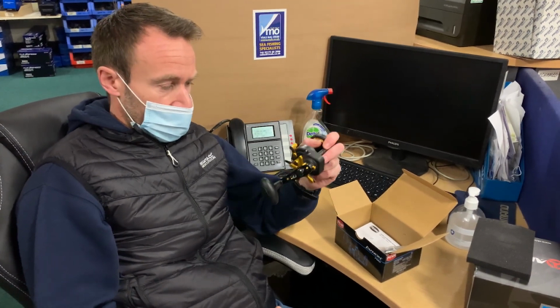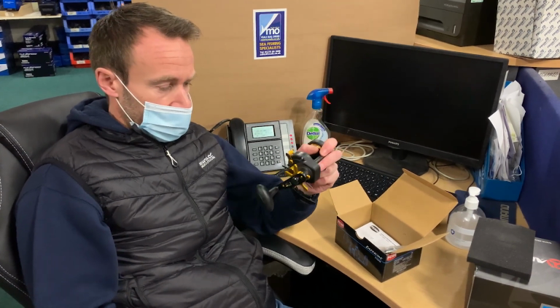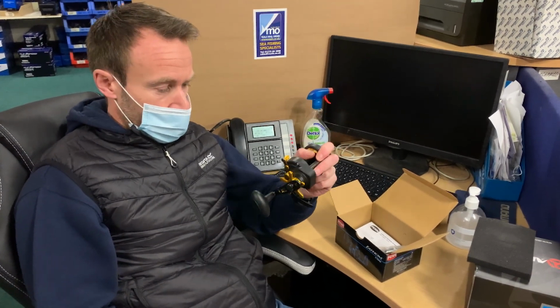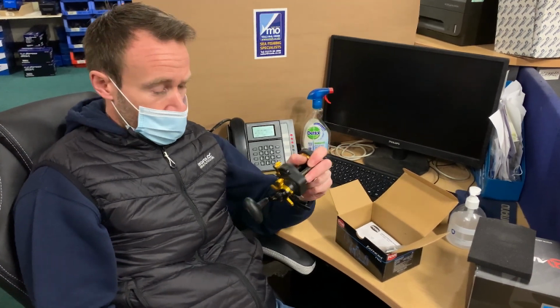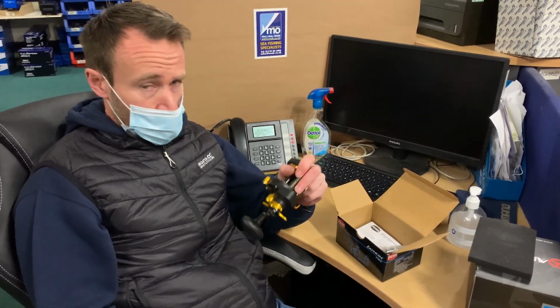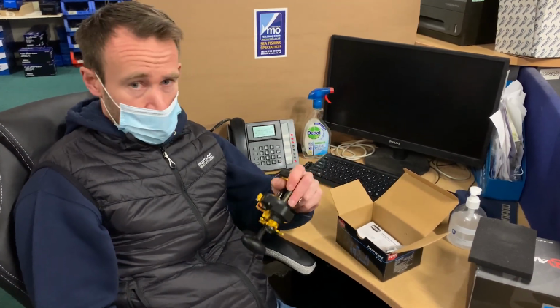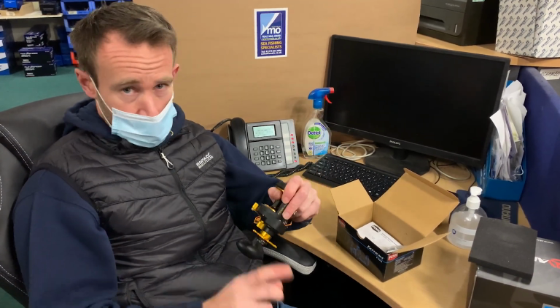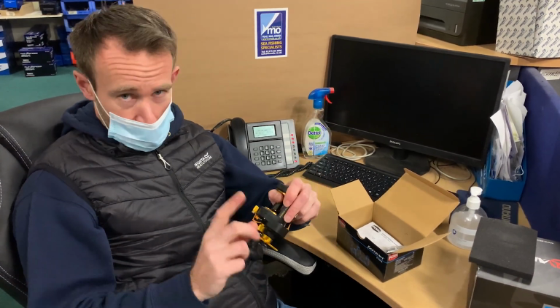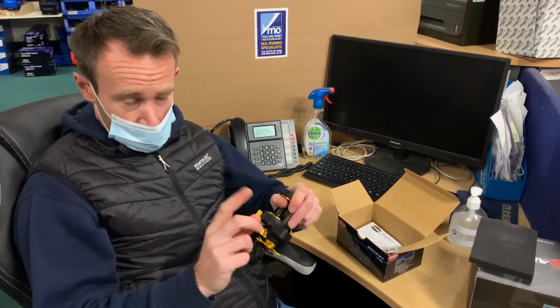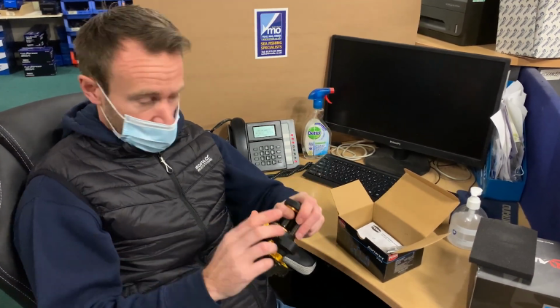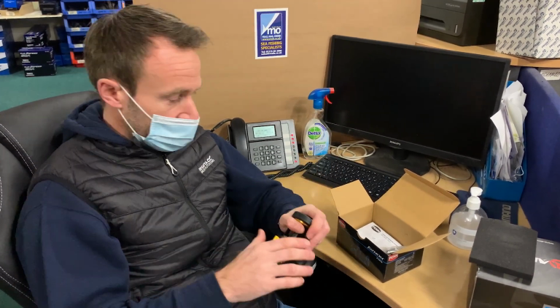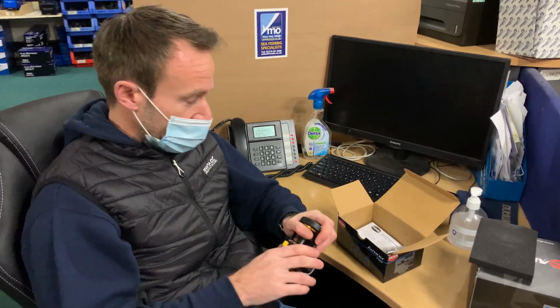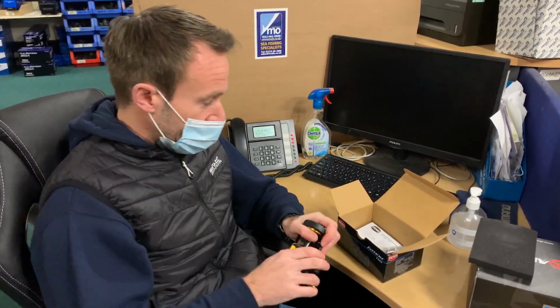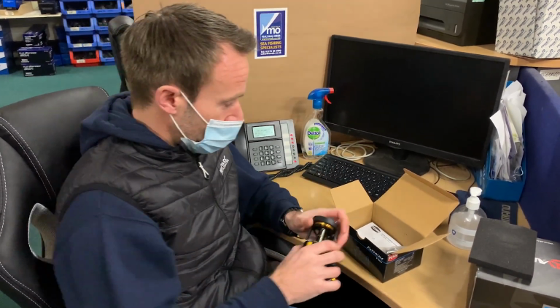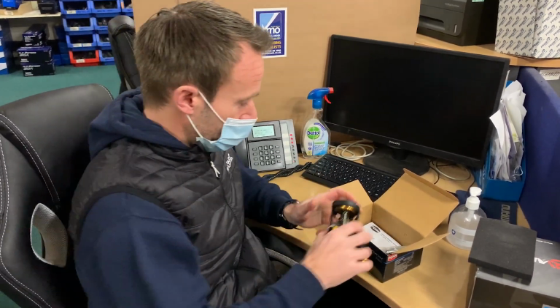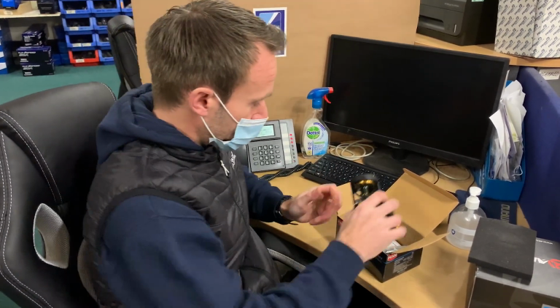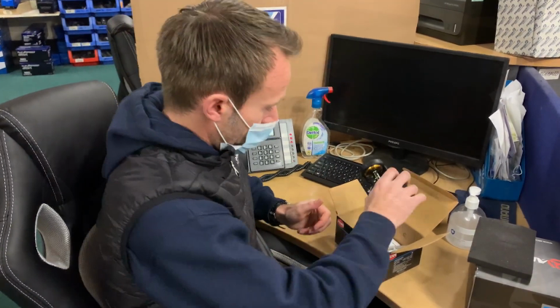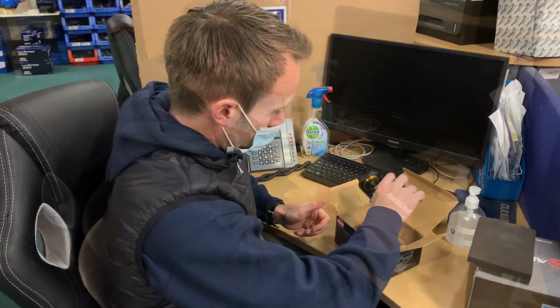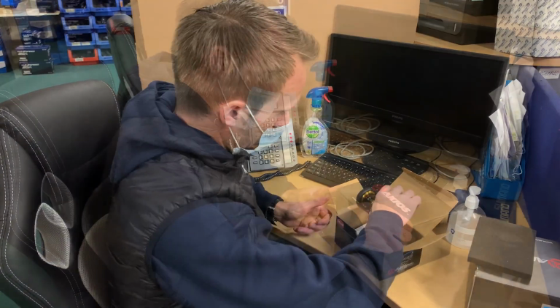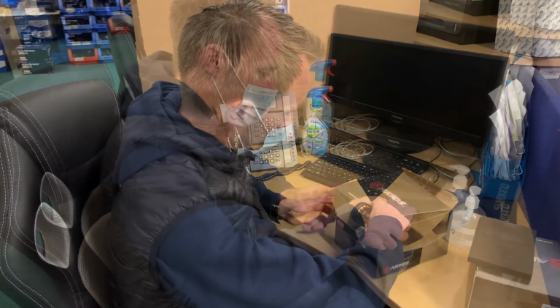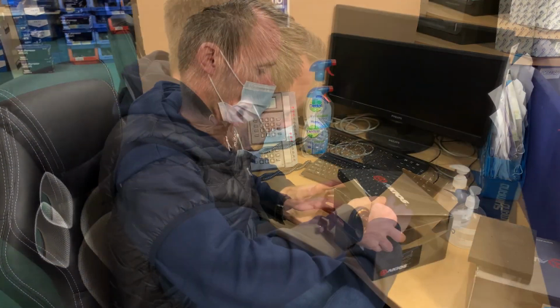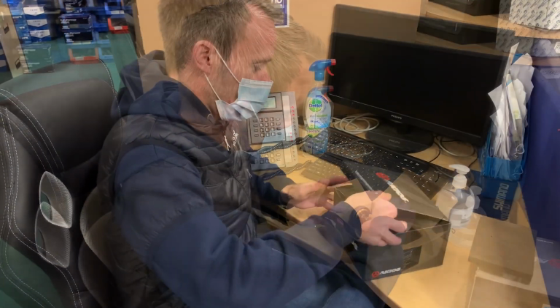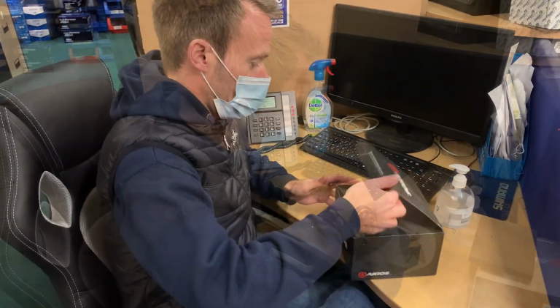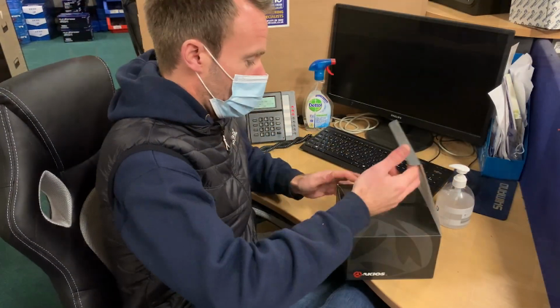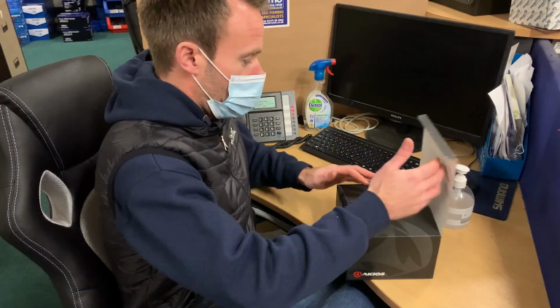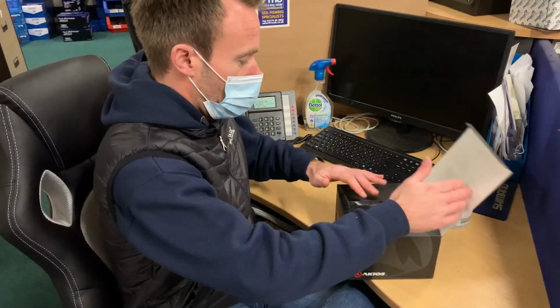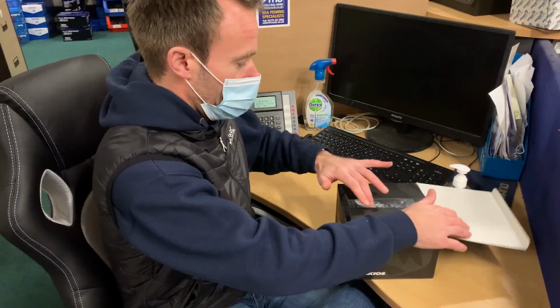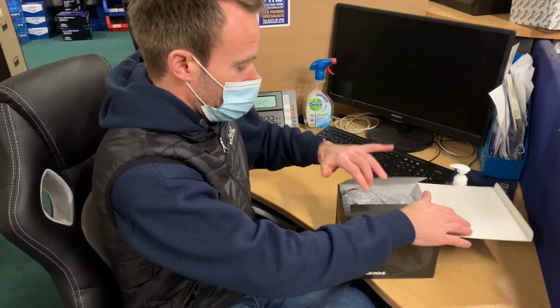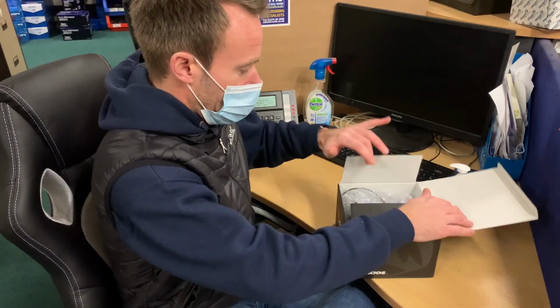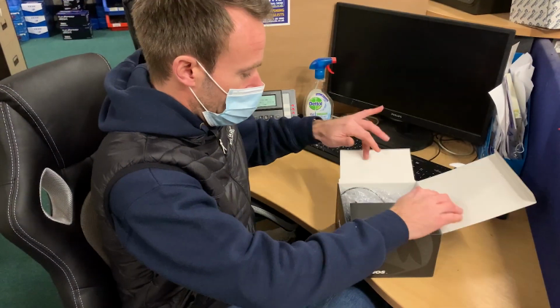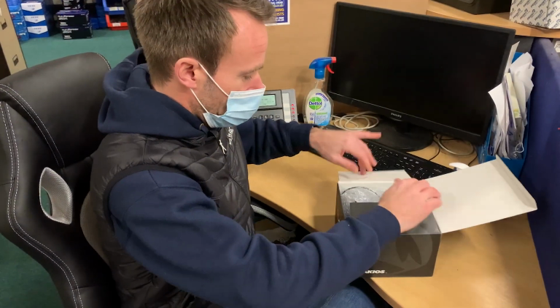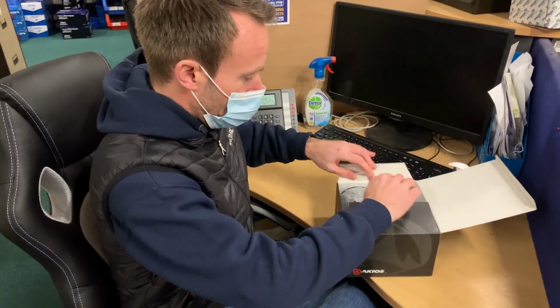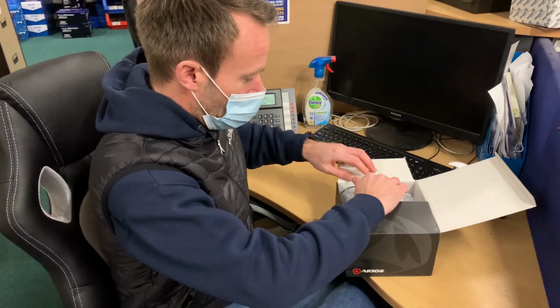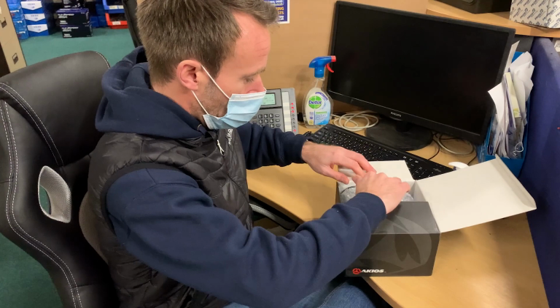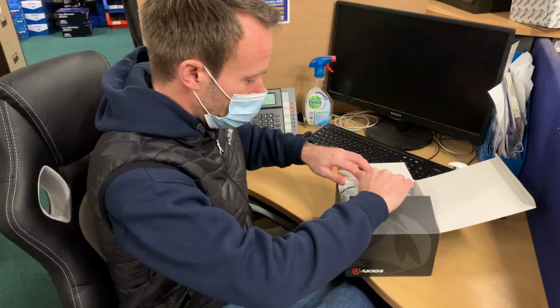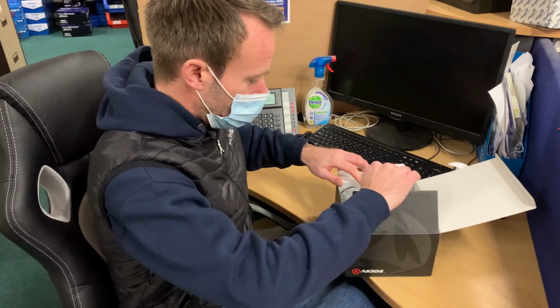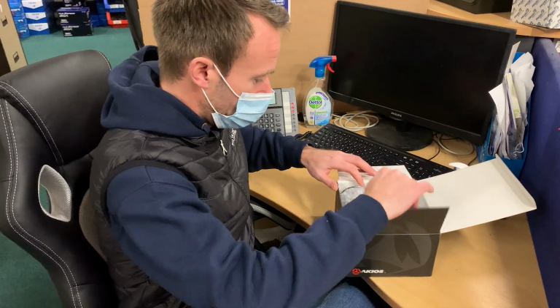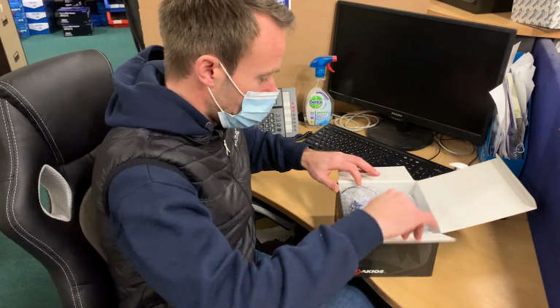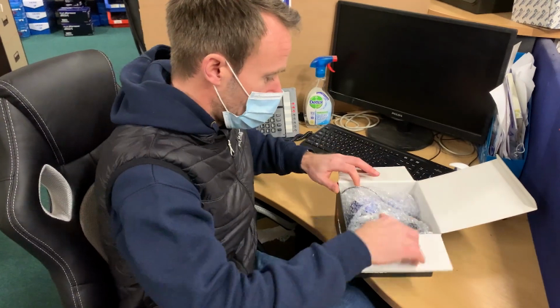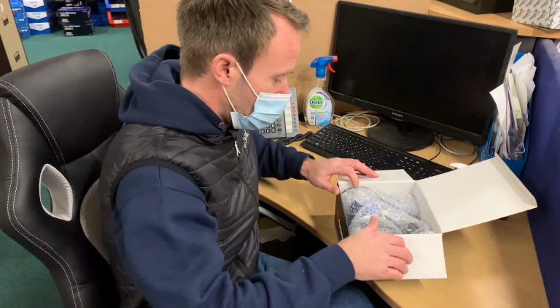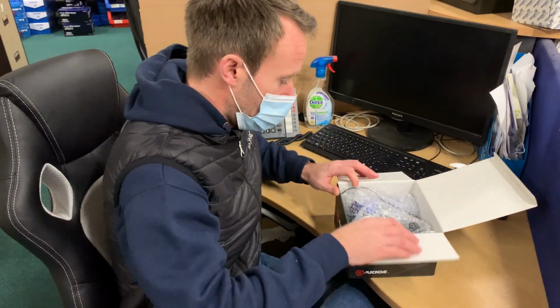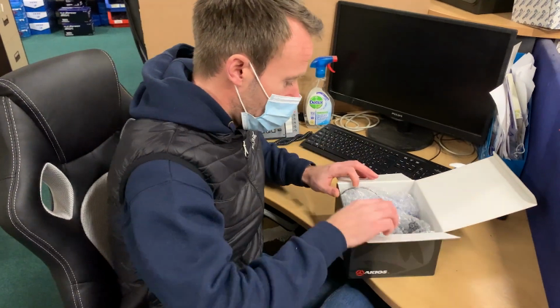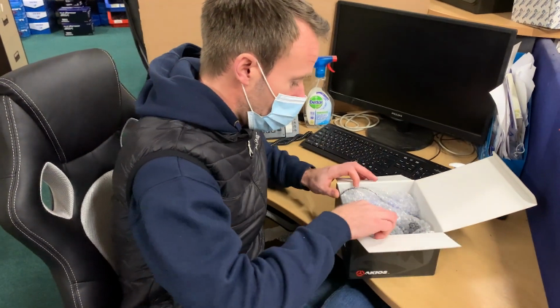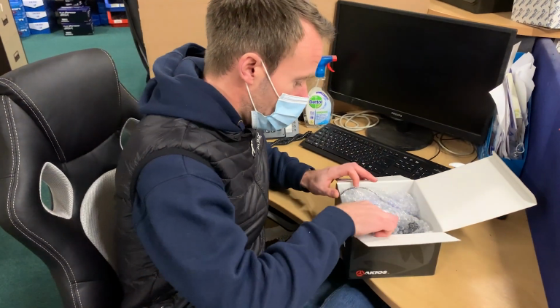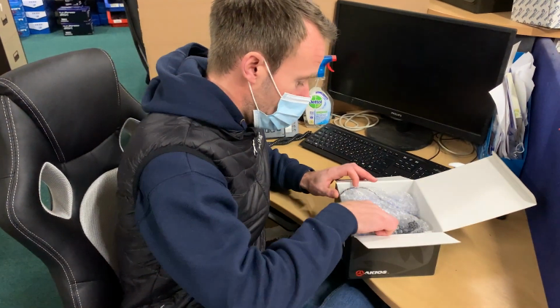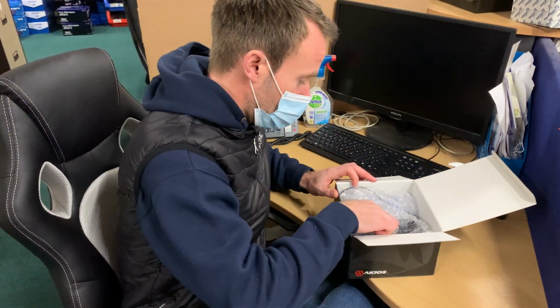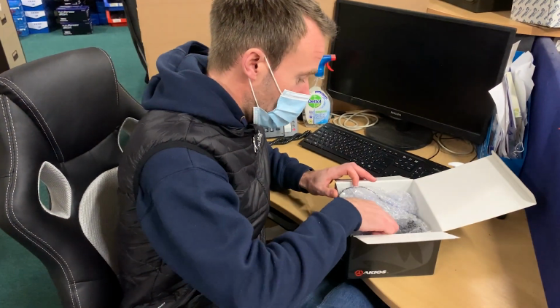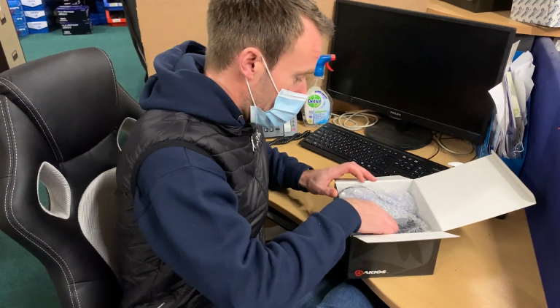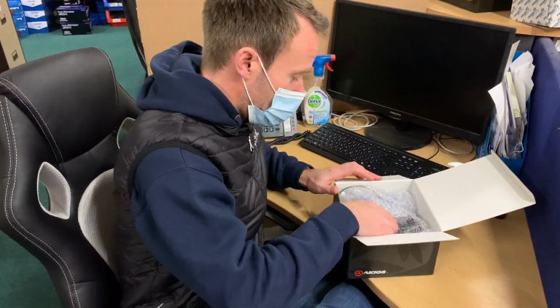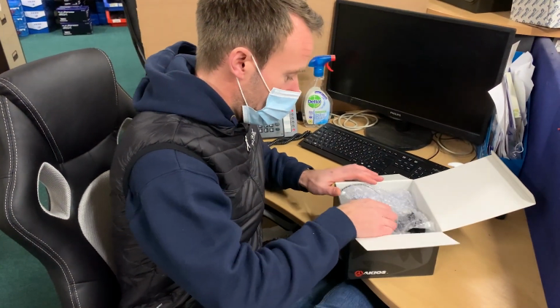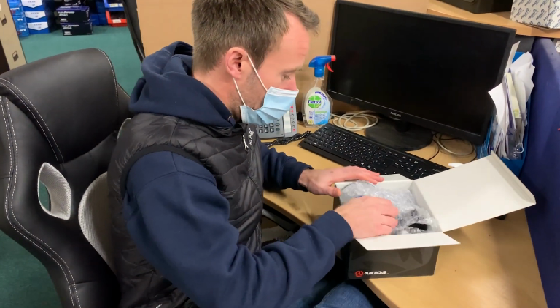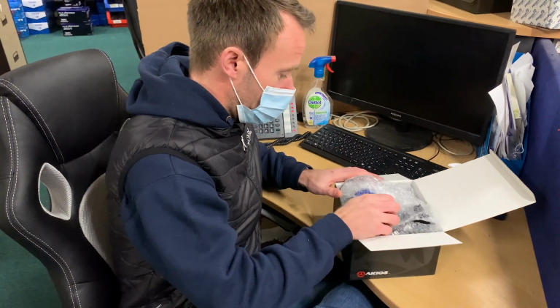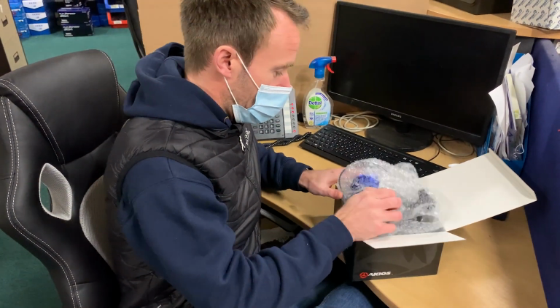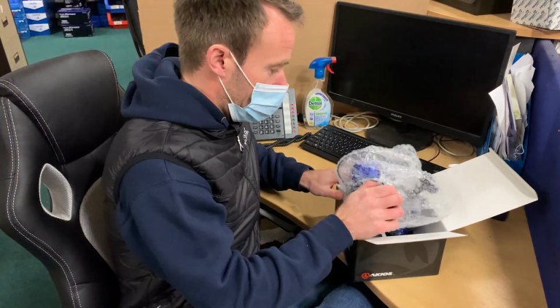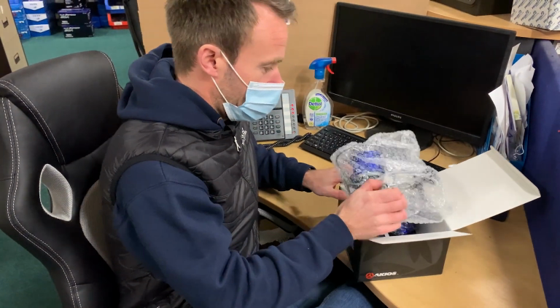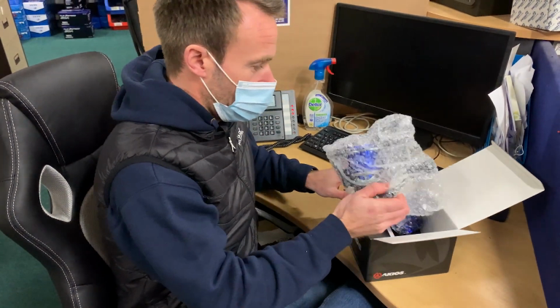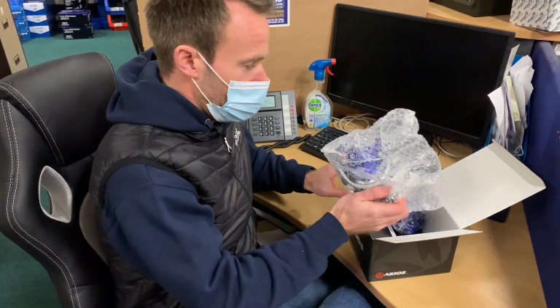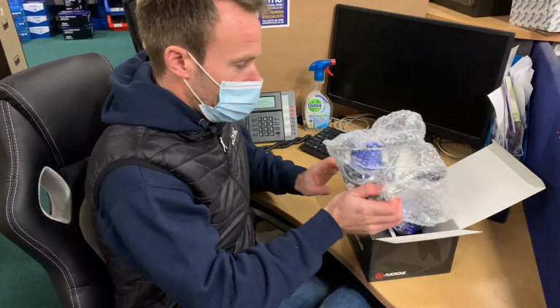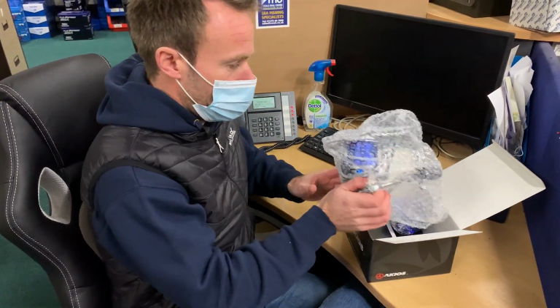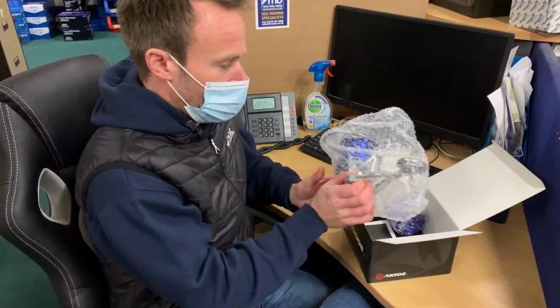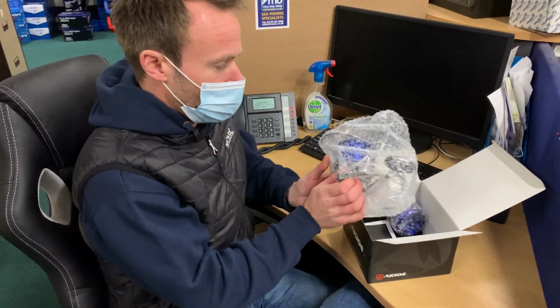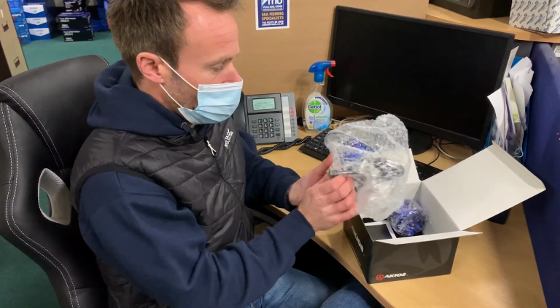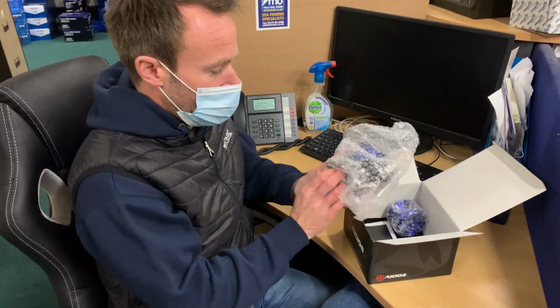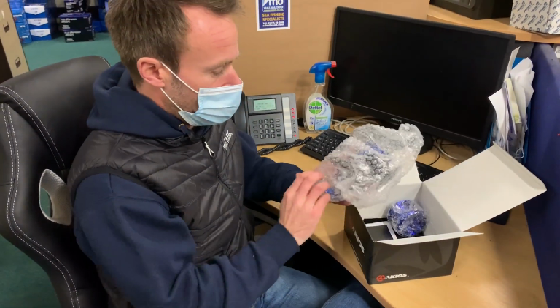We do exactly the same thing with the fixed spool — I'll show you now. Pop this one out of the box, nicely protected with a bit of bubble wrap.